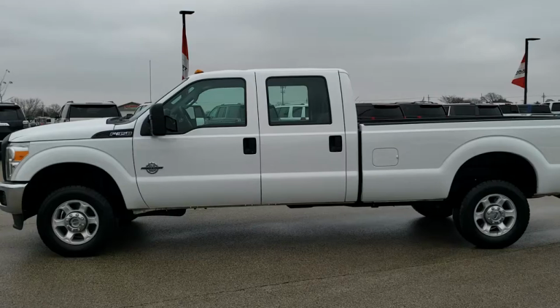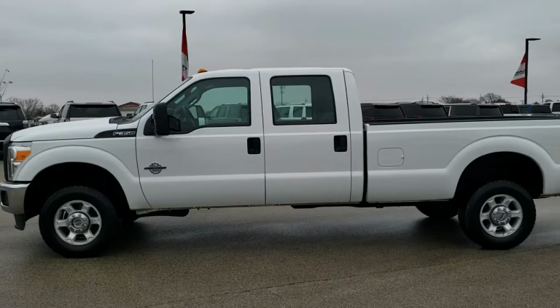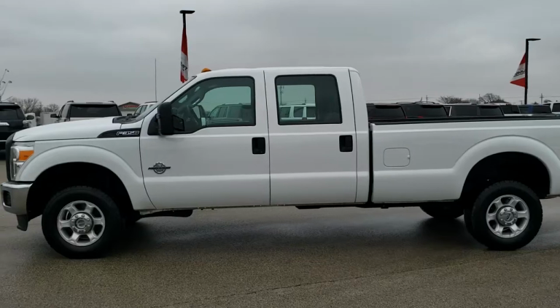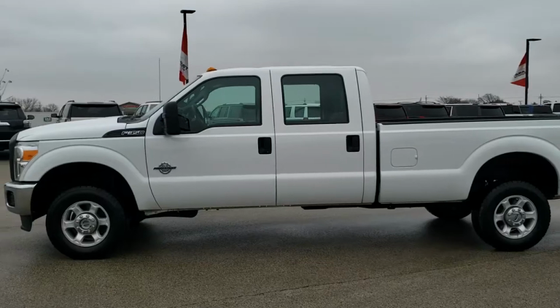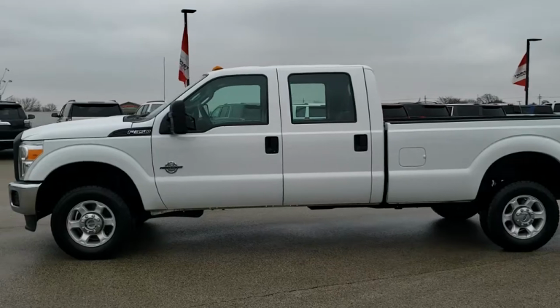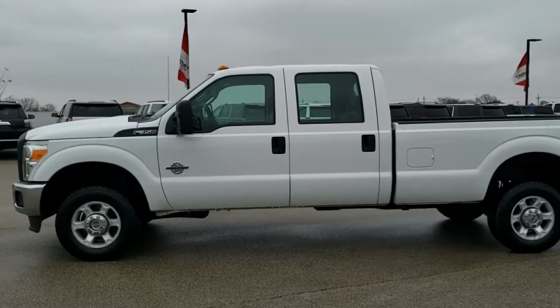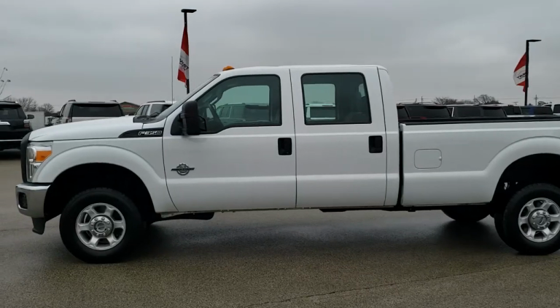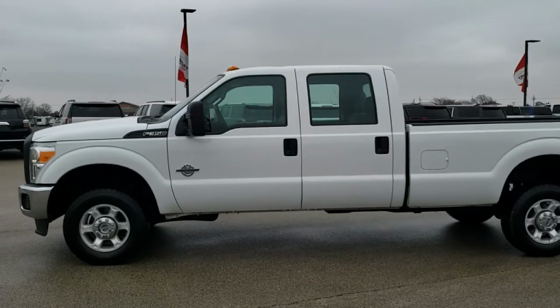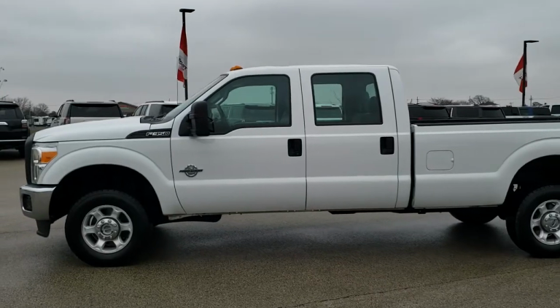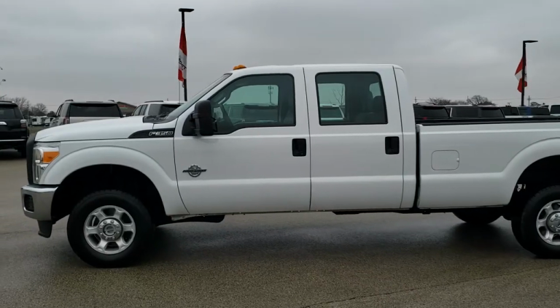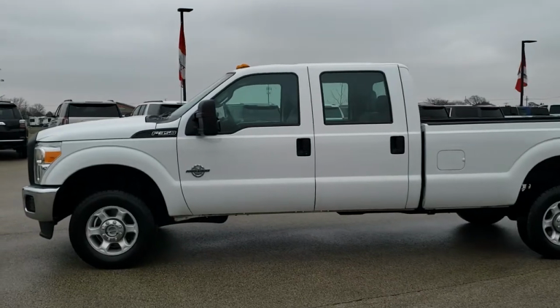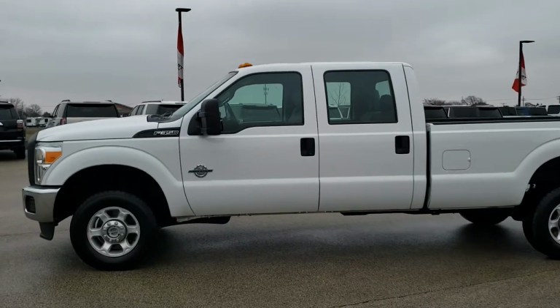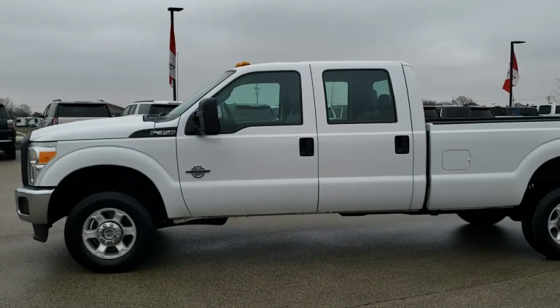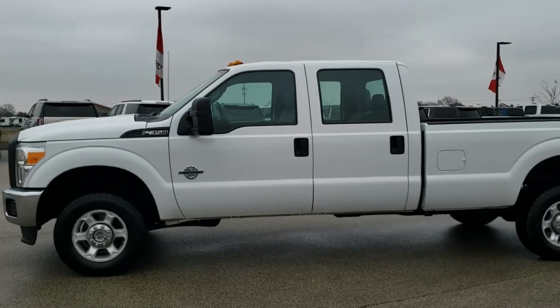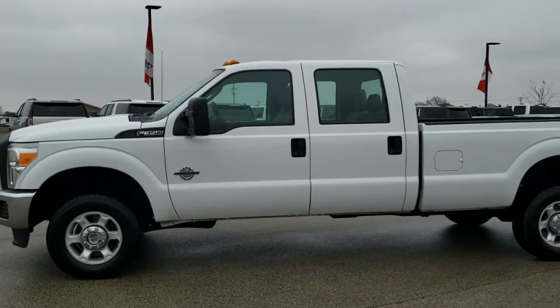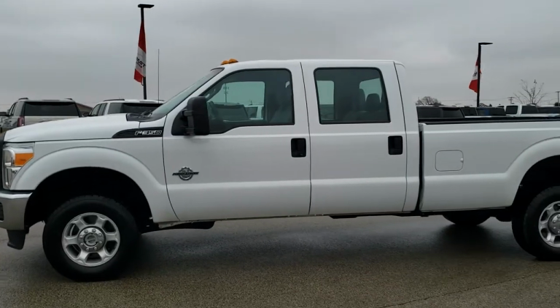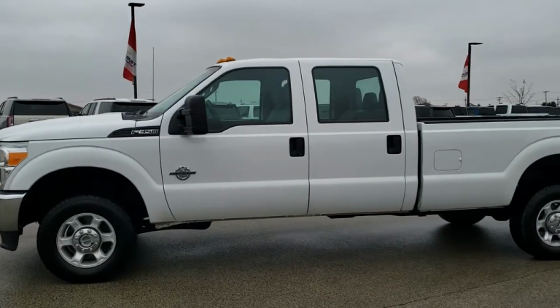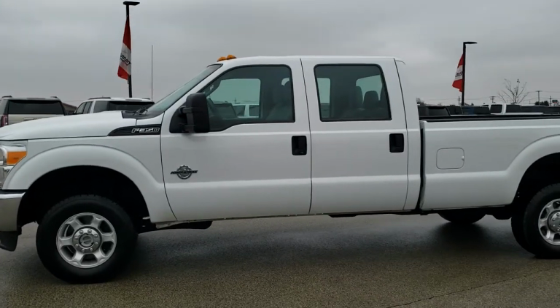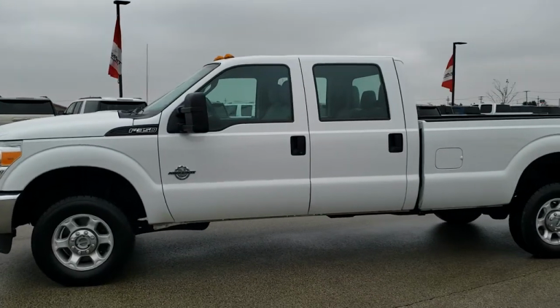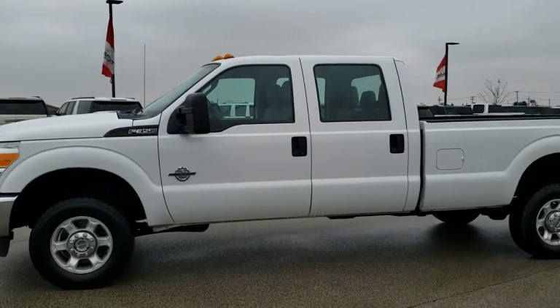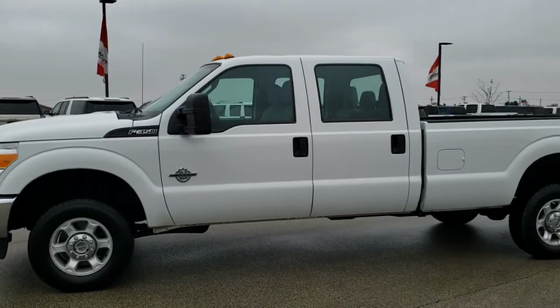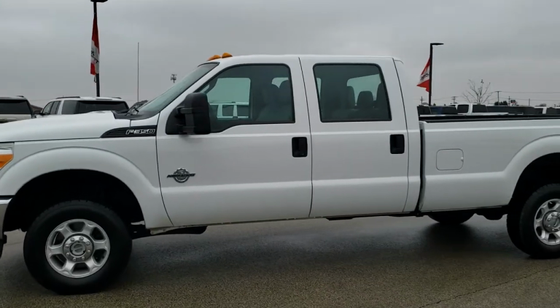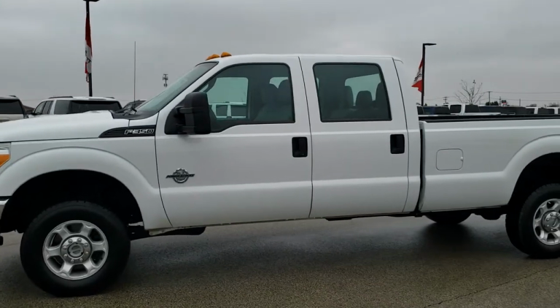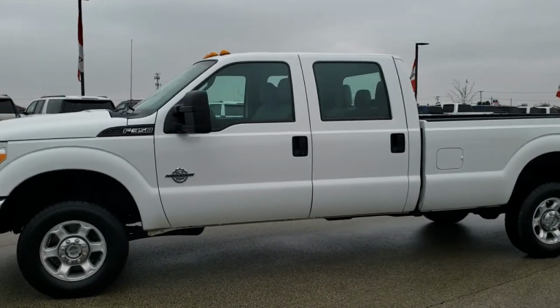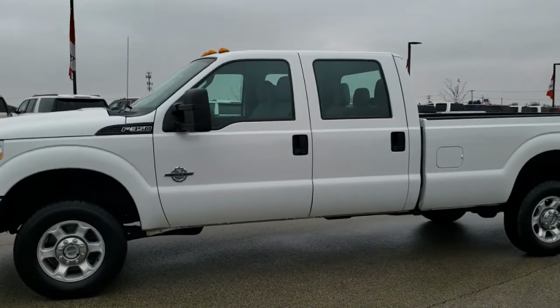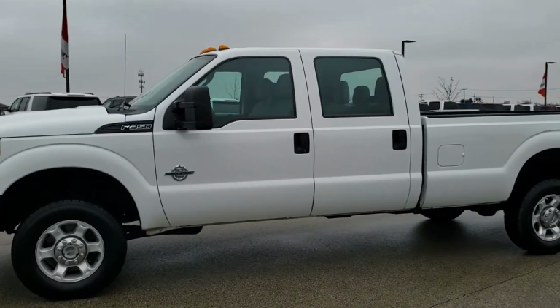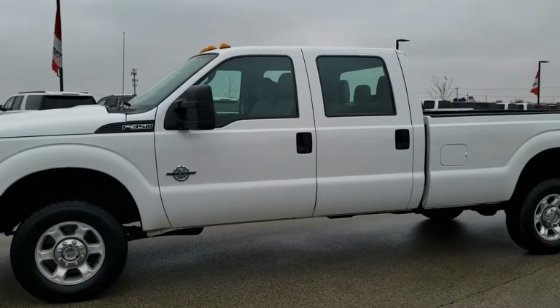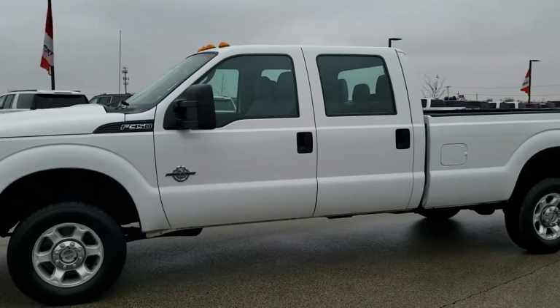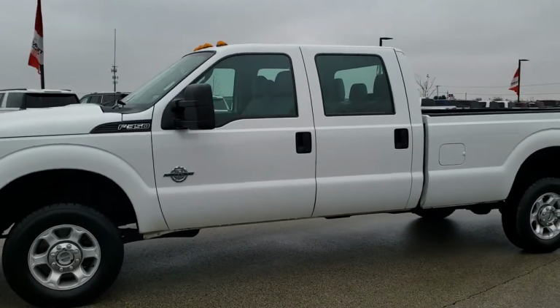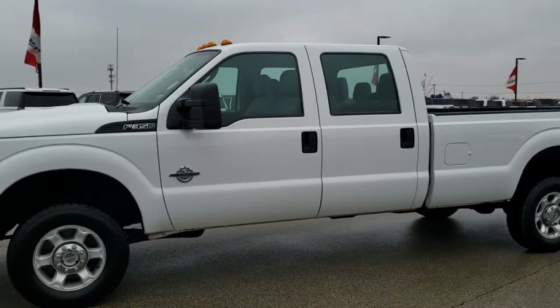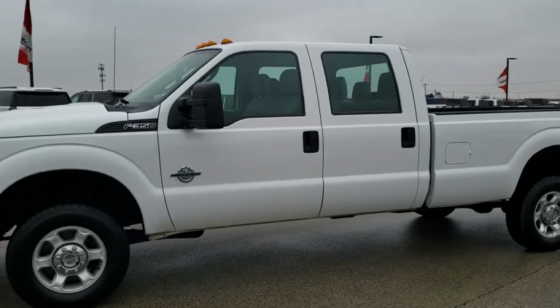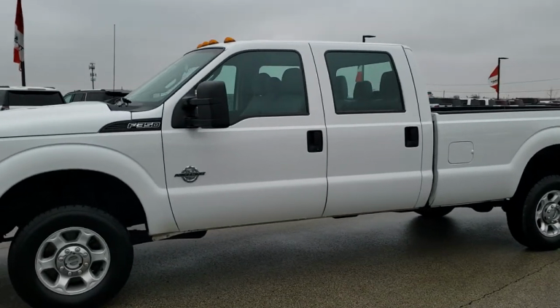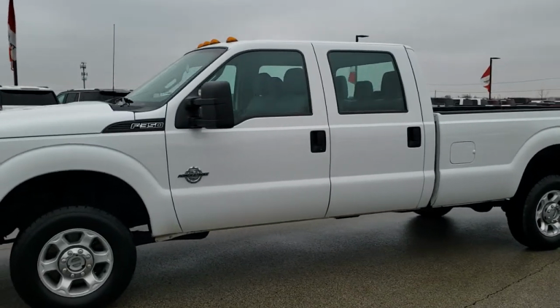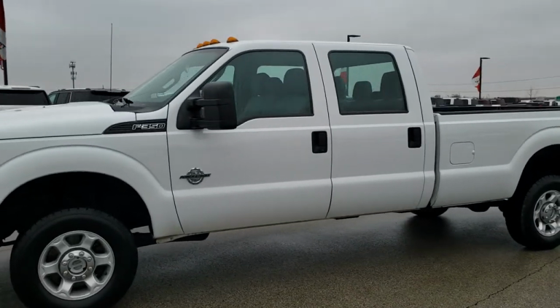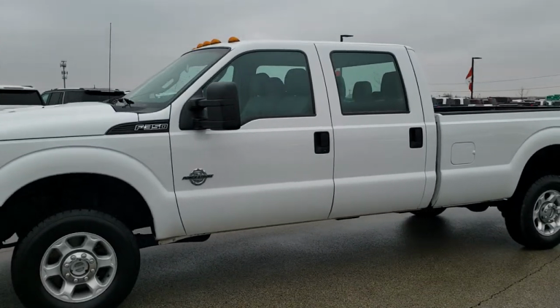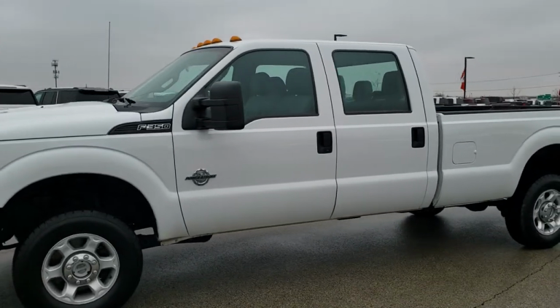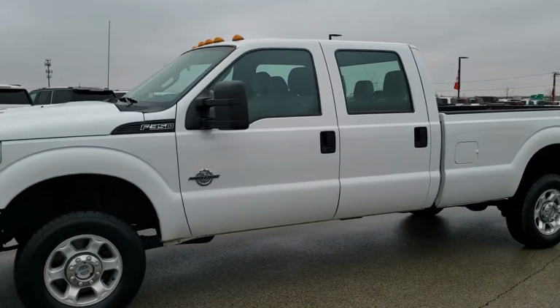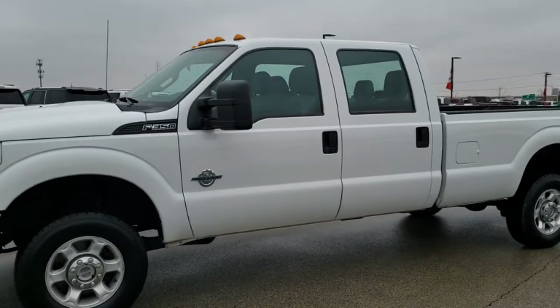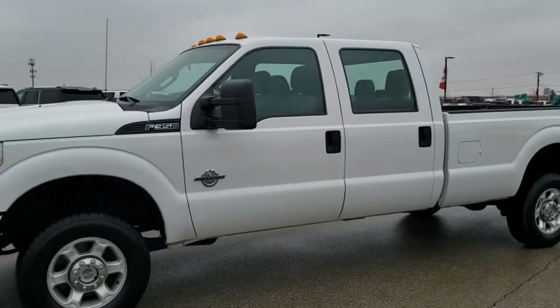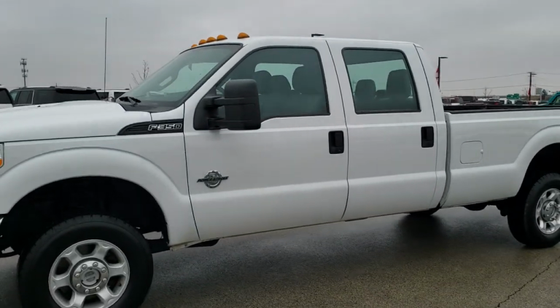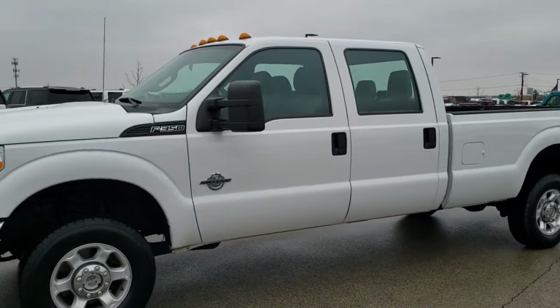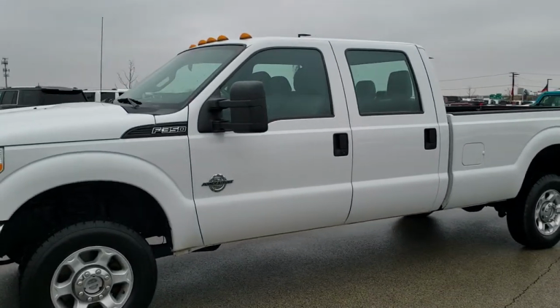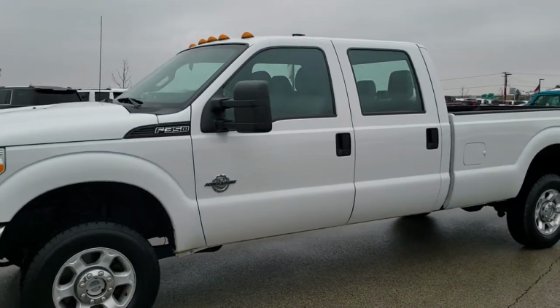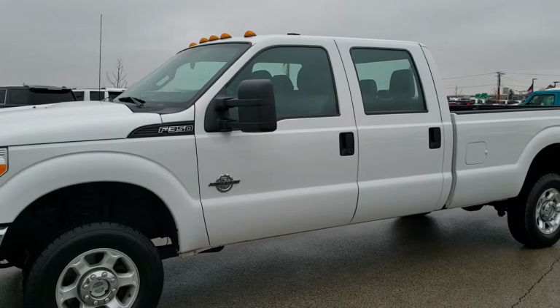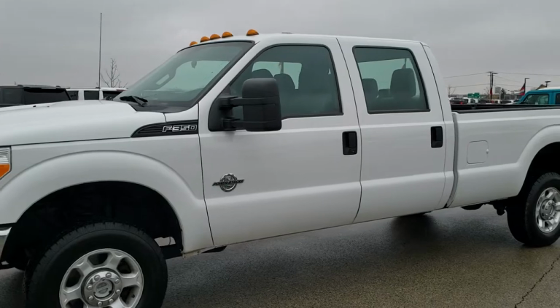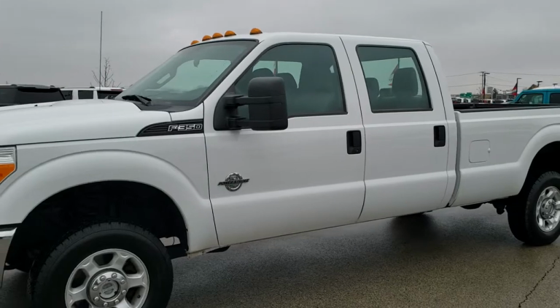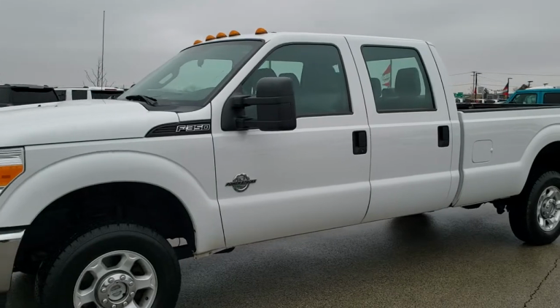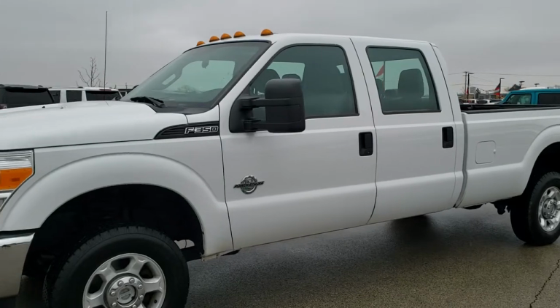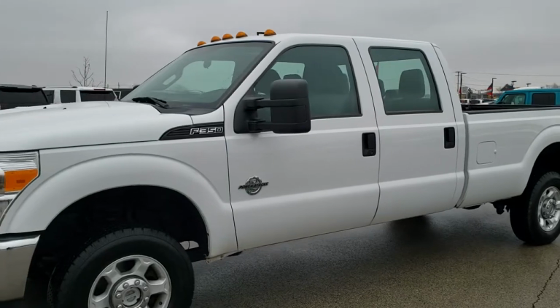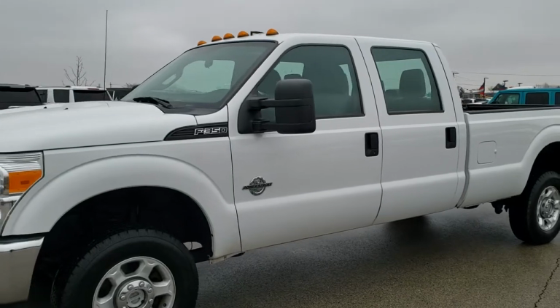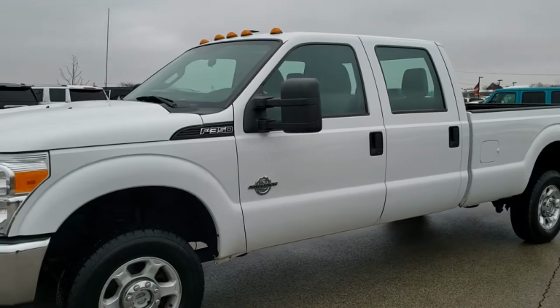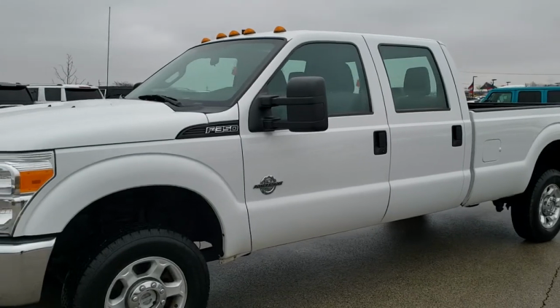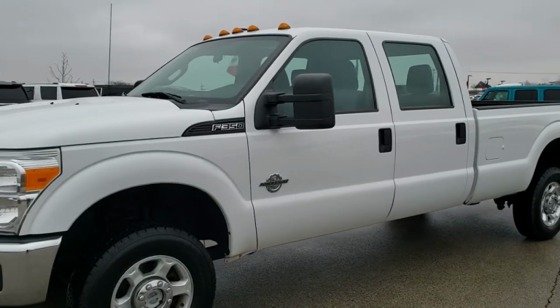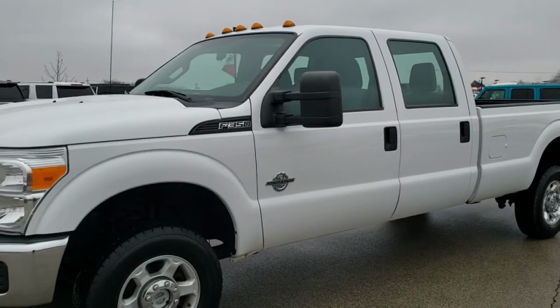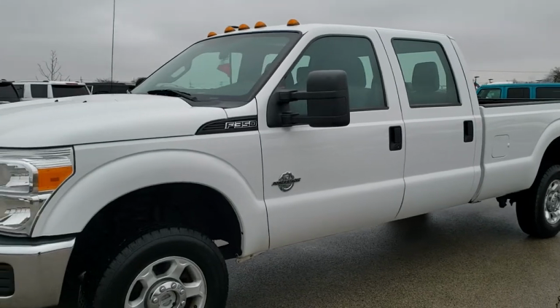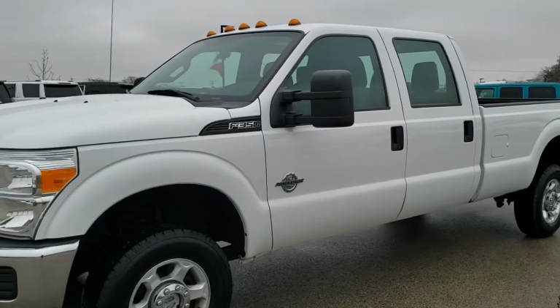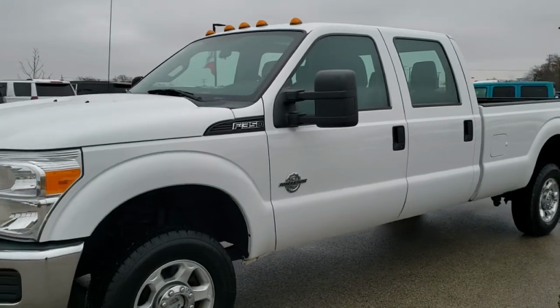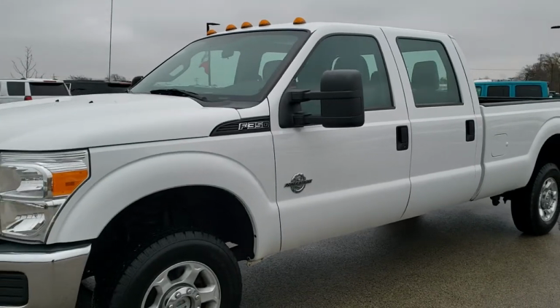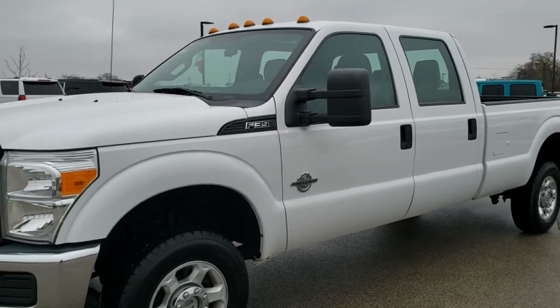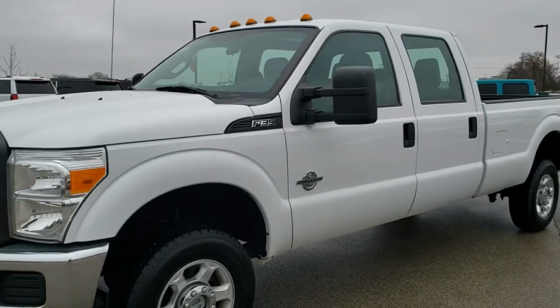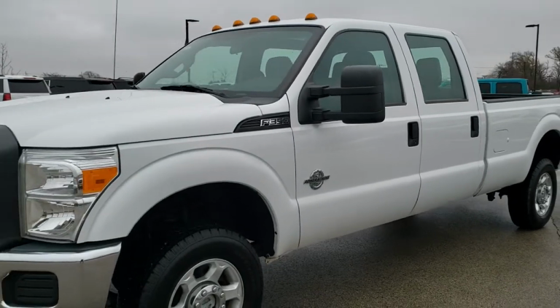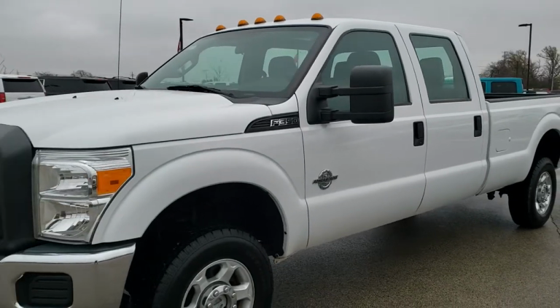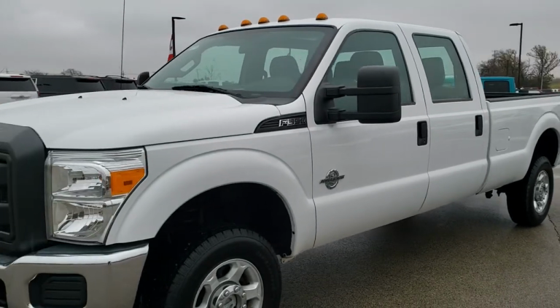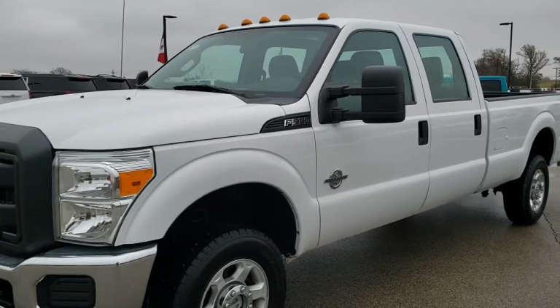This is stock number 10381. We are here at Summit Automotive in Fond du Lac, Wisconsin, your new and used heavy duty truck headquarters.